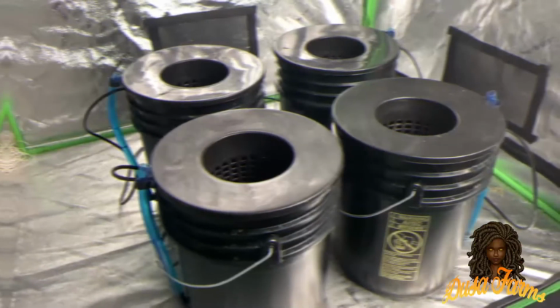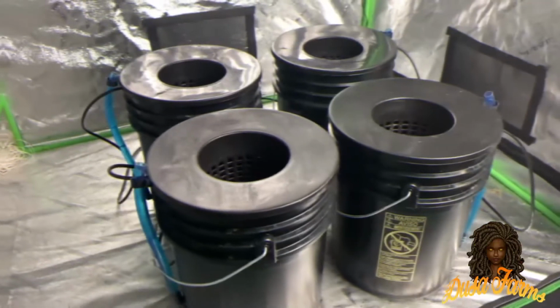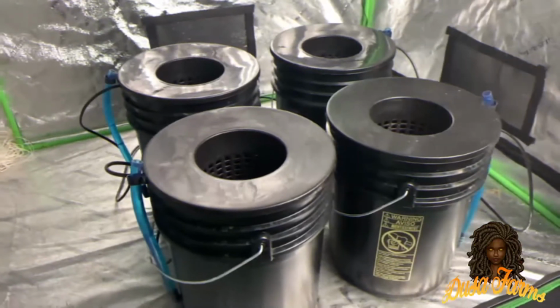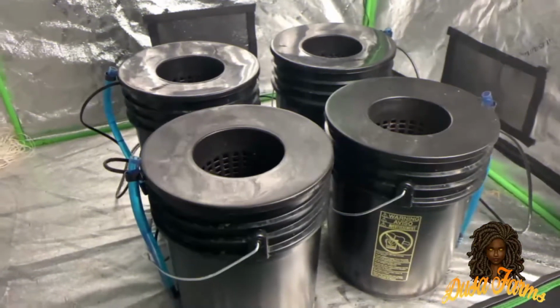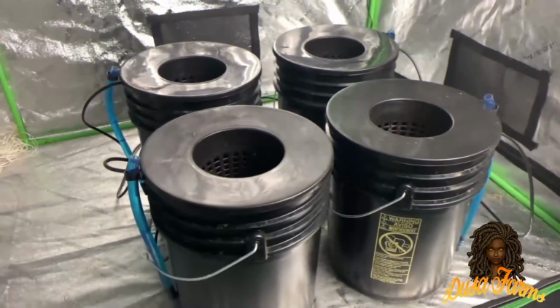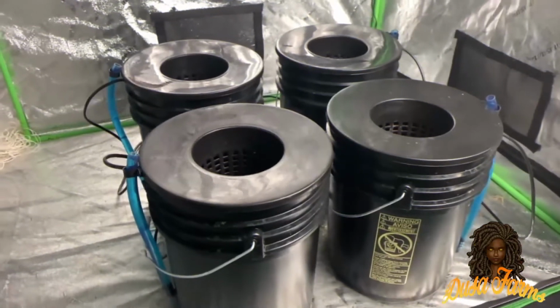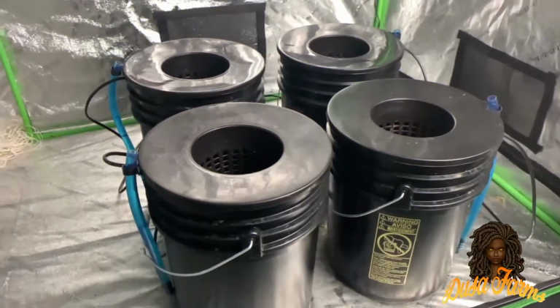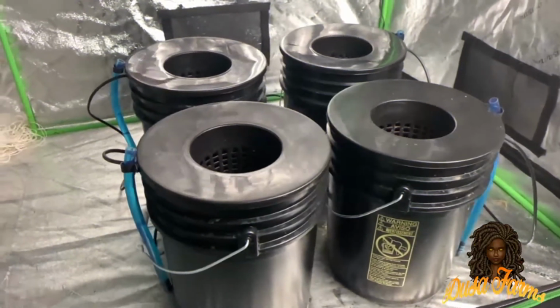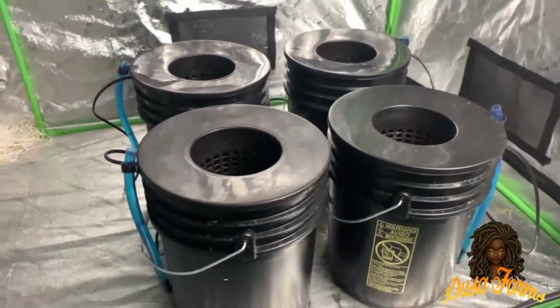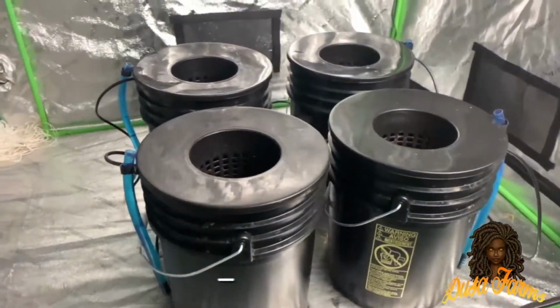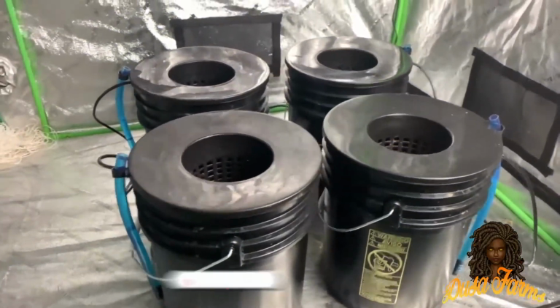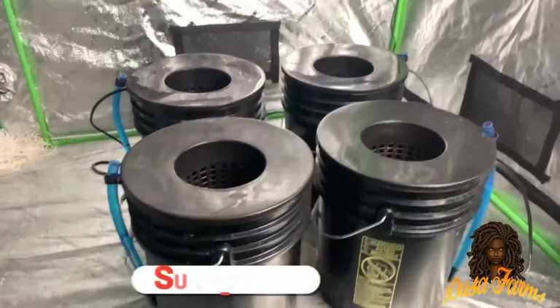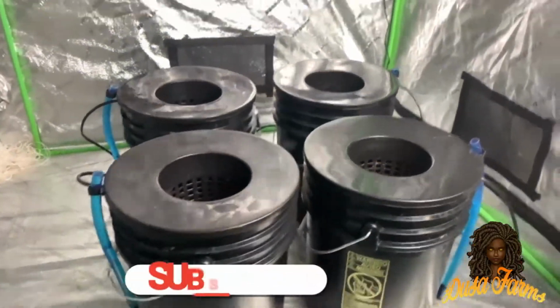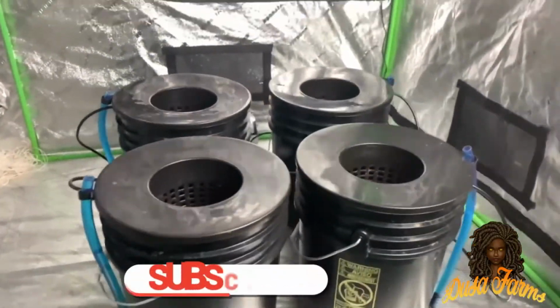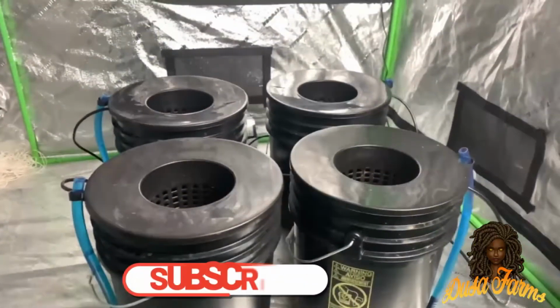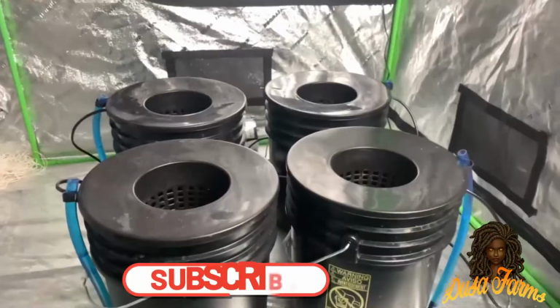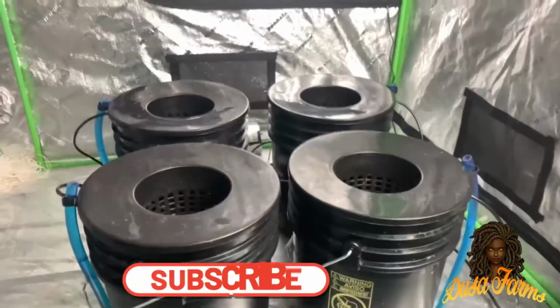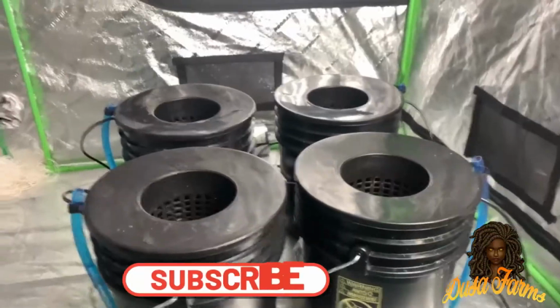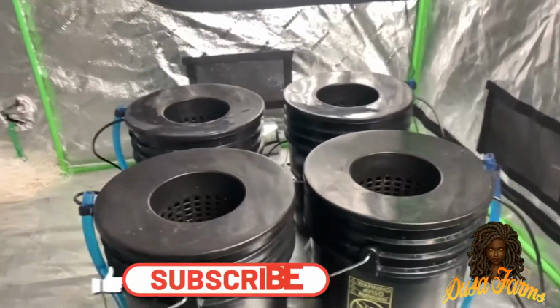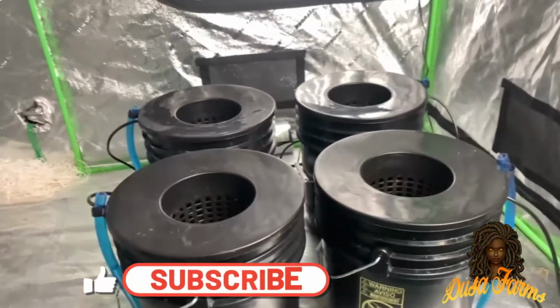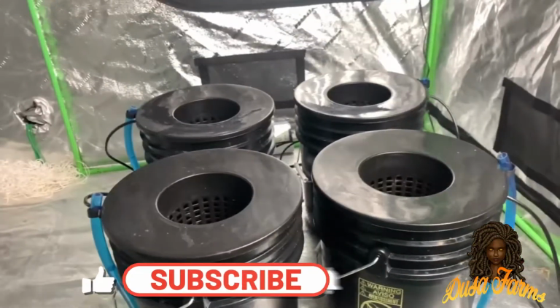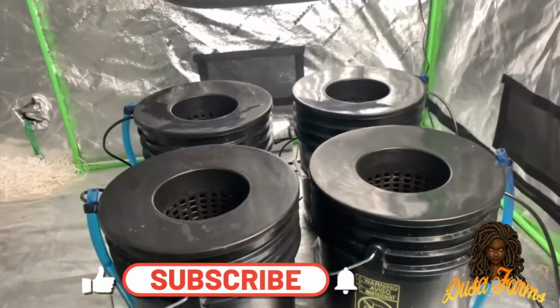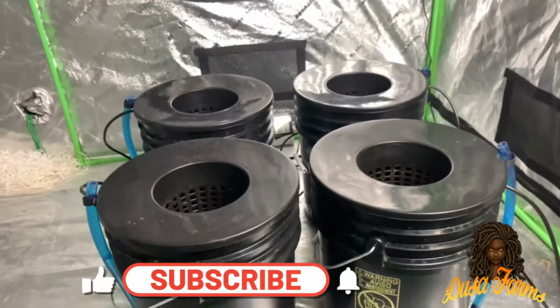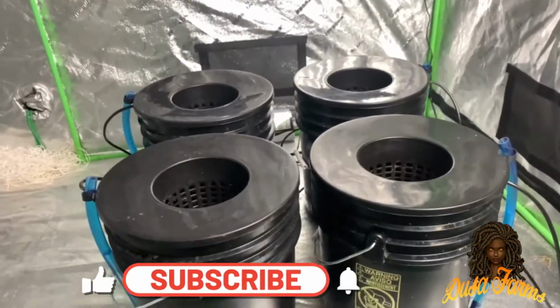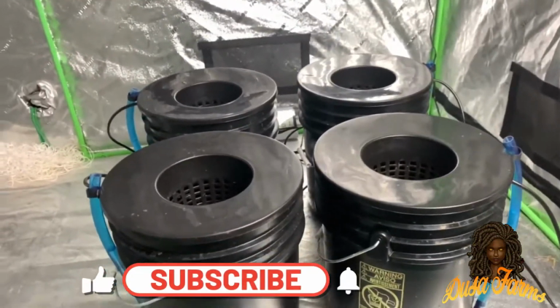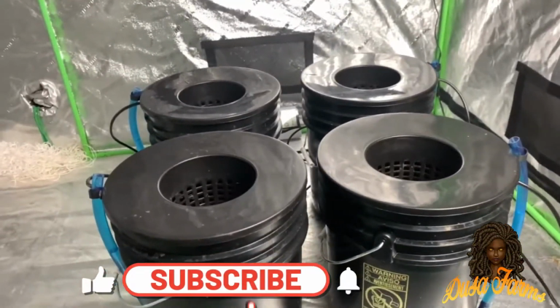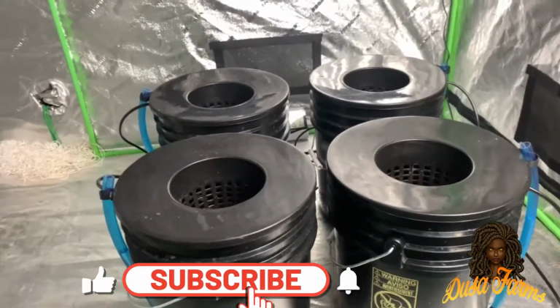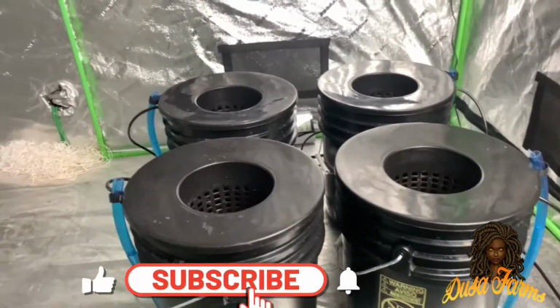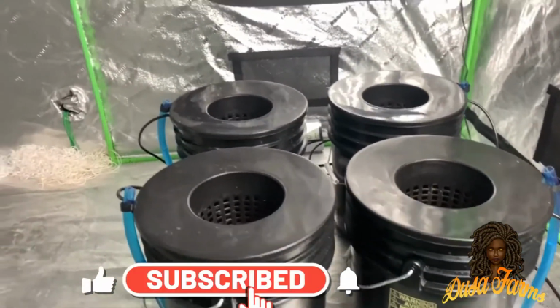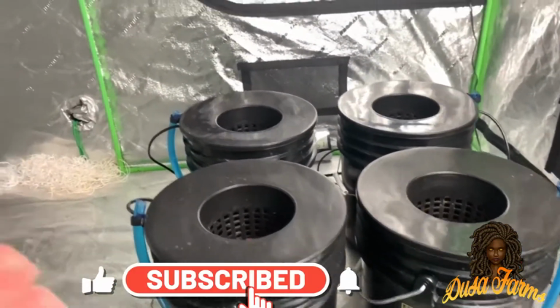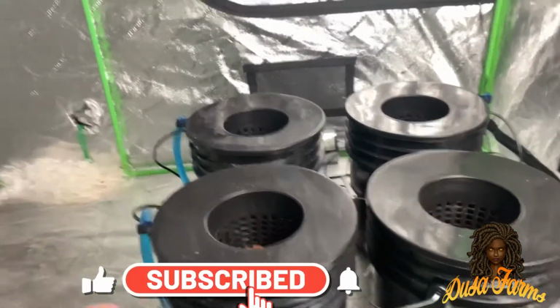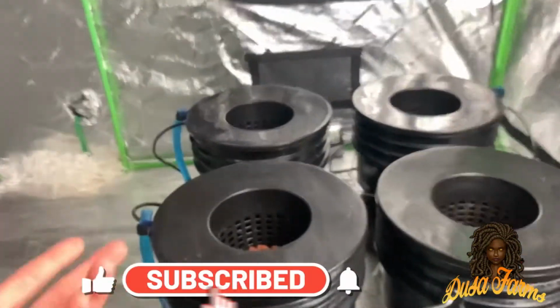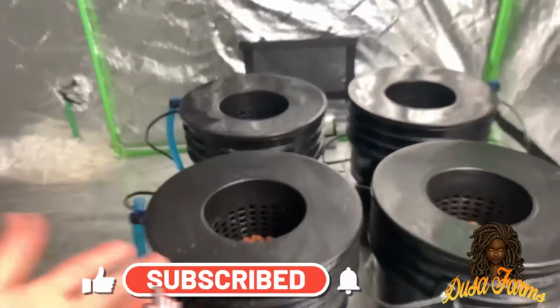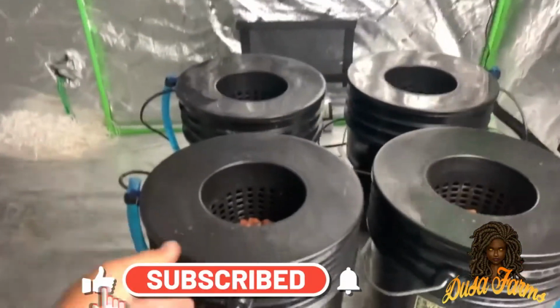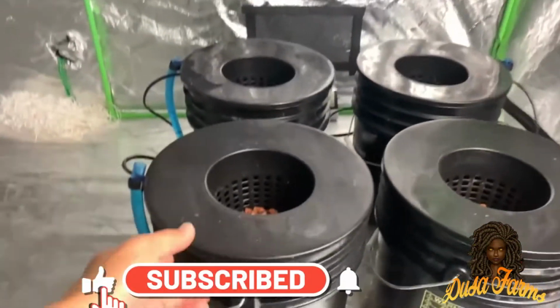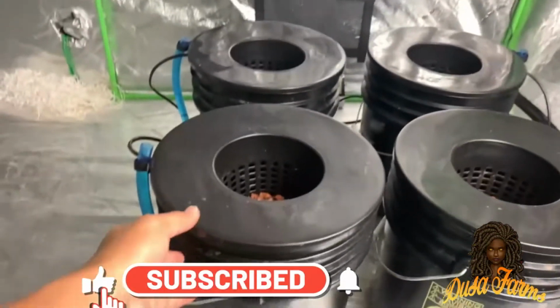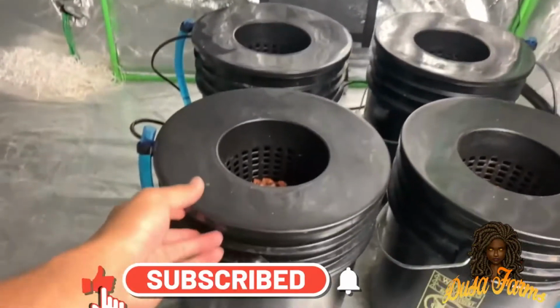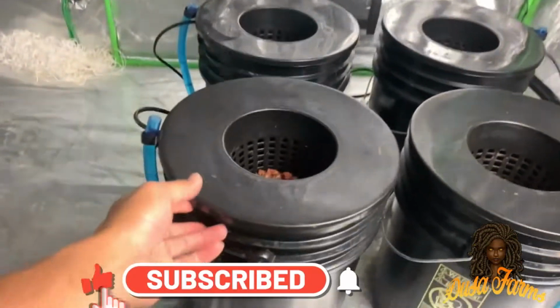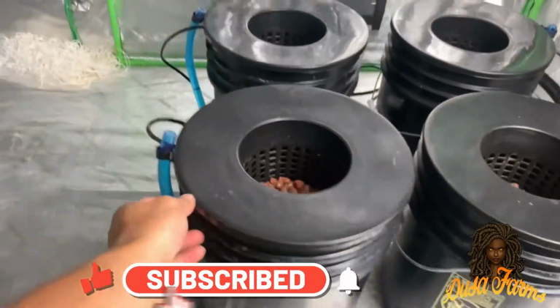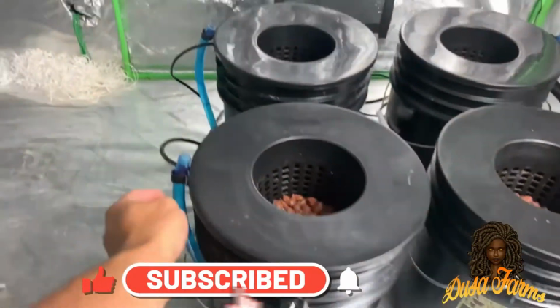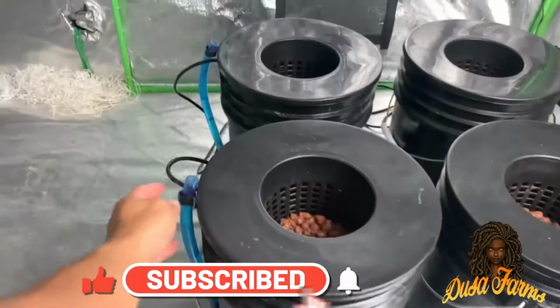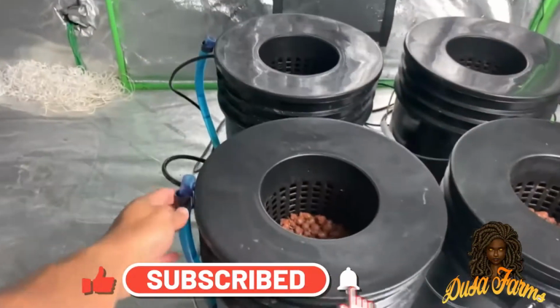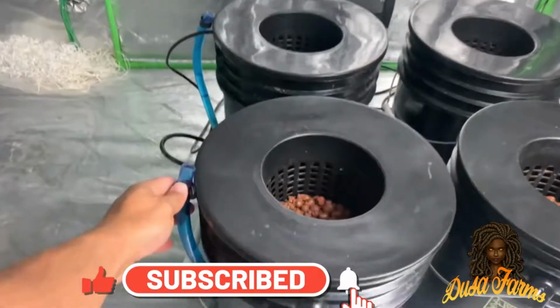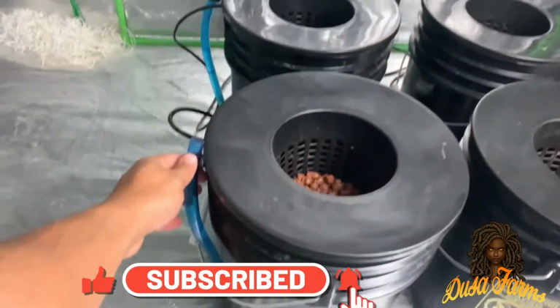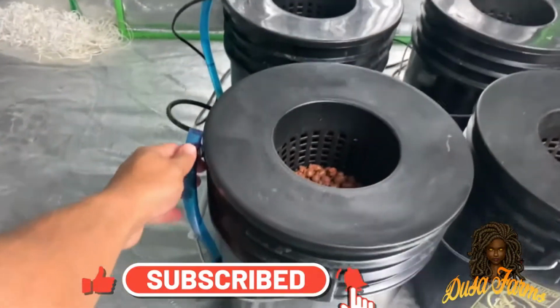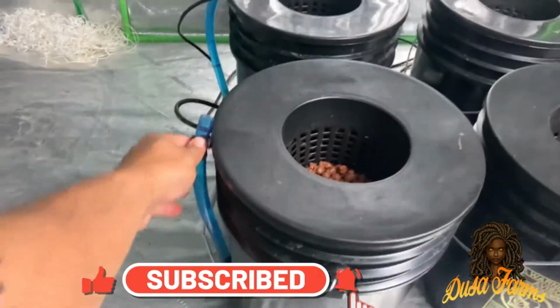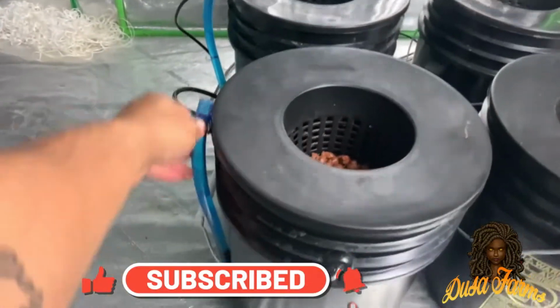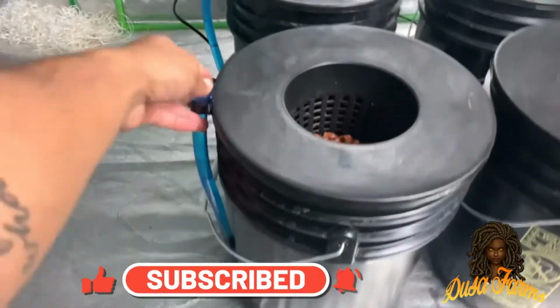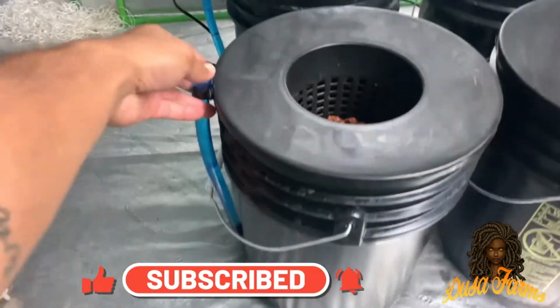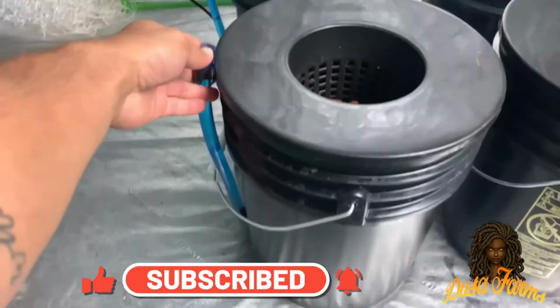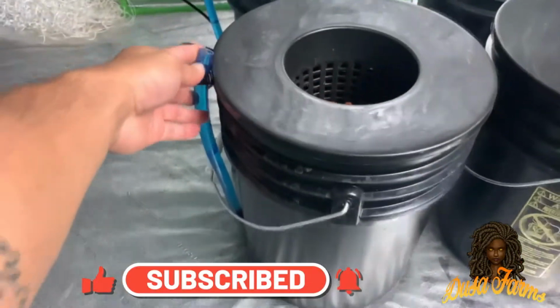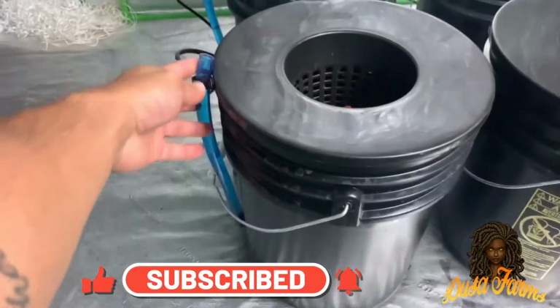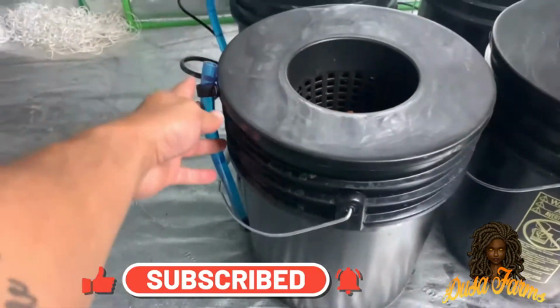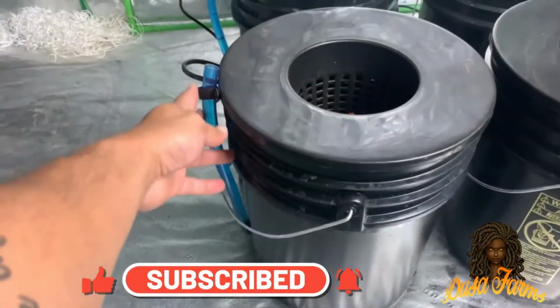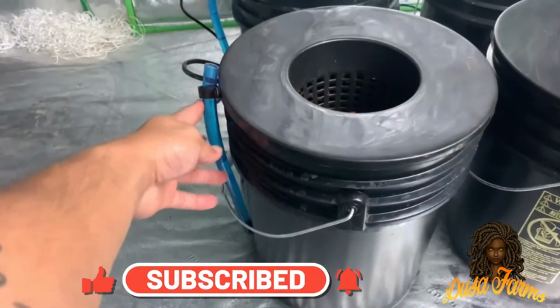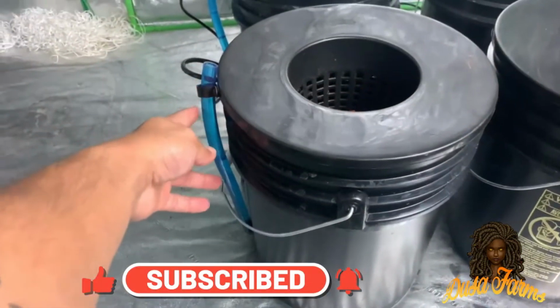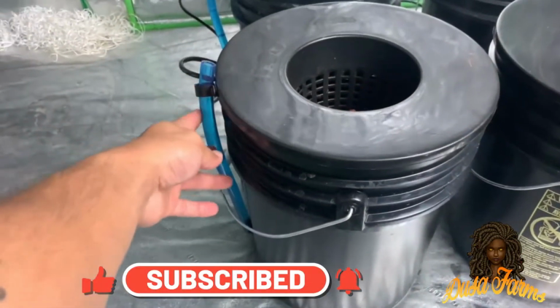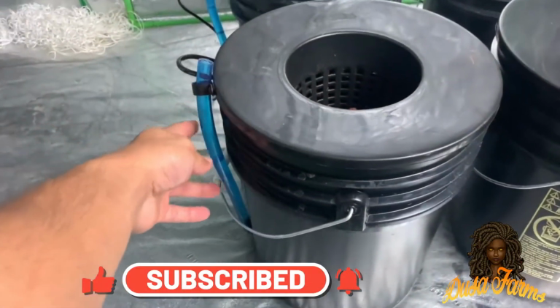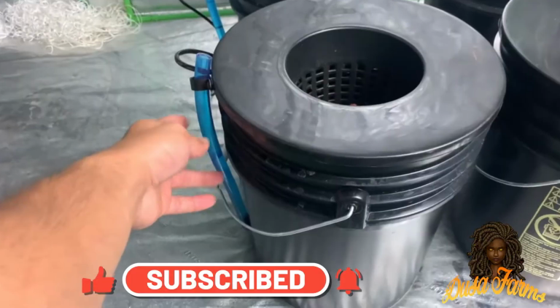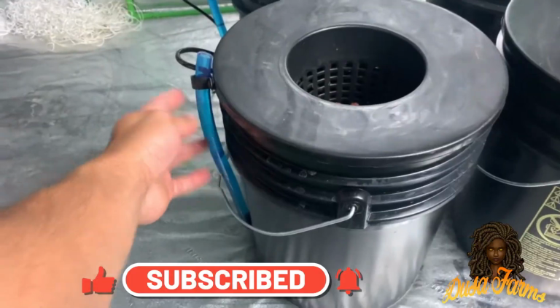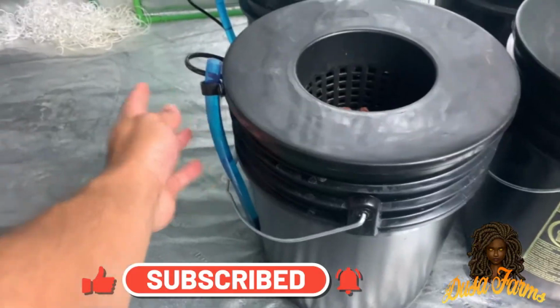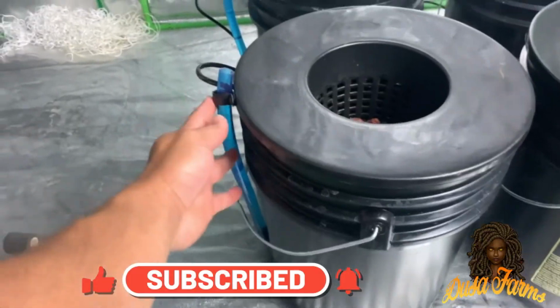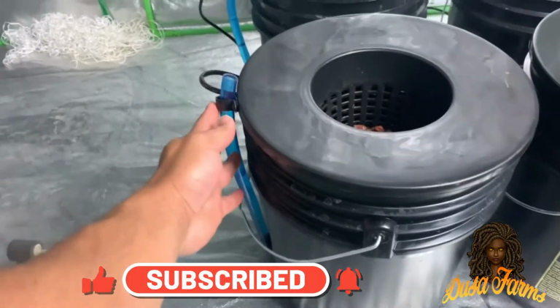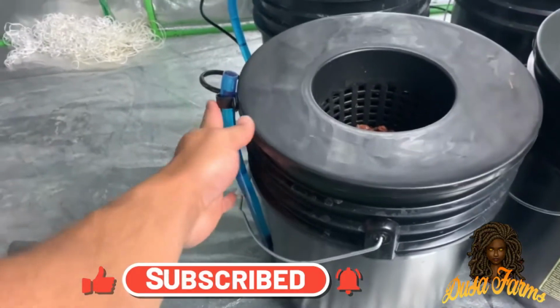What's going on everybody? Thank you for tuning in to Deuce of Farms. In this video, I'm going to be showing you a DIY hydroponic system build.